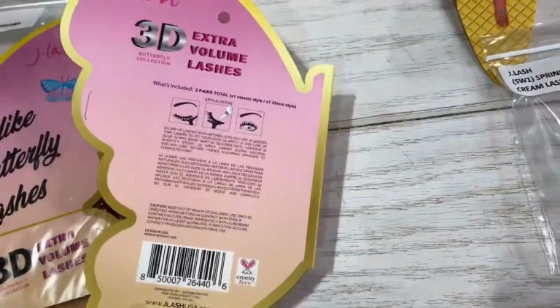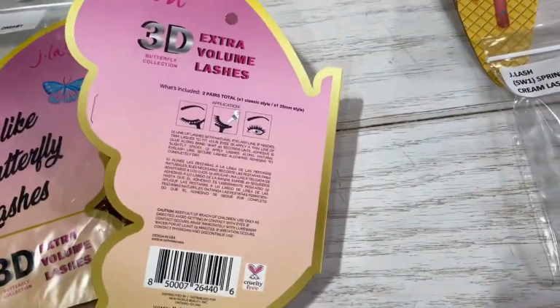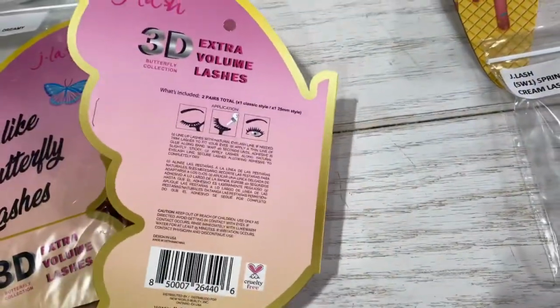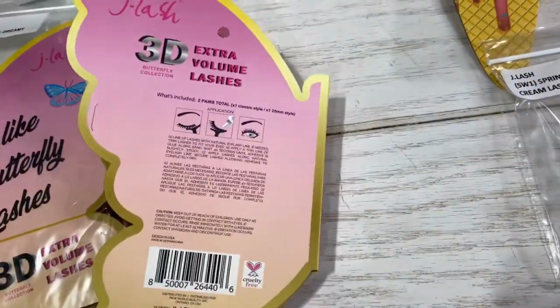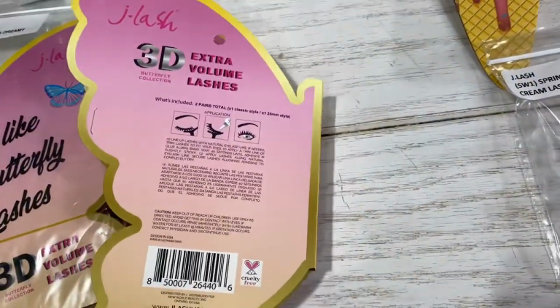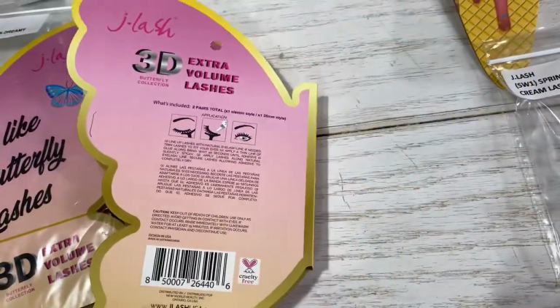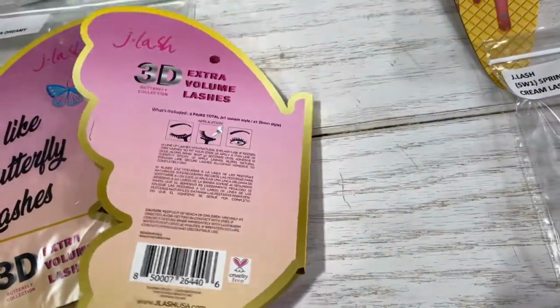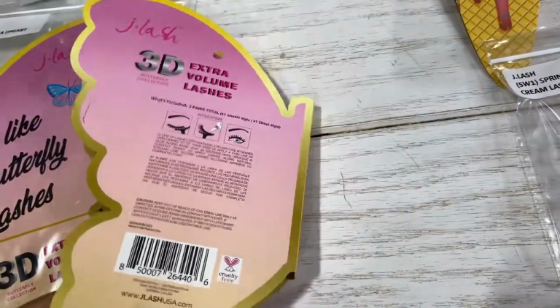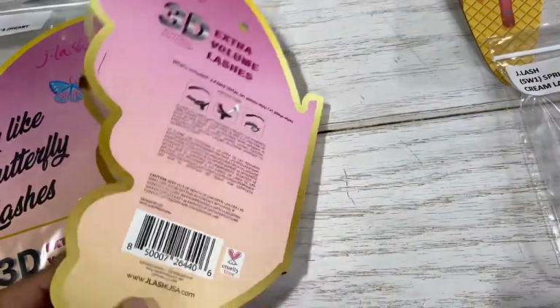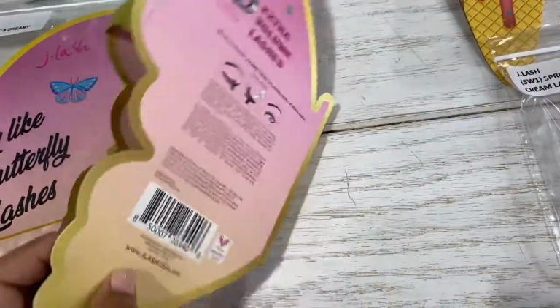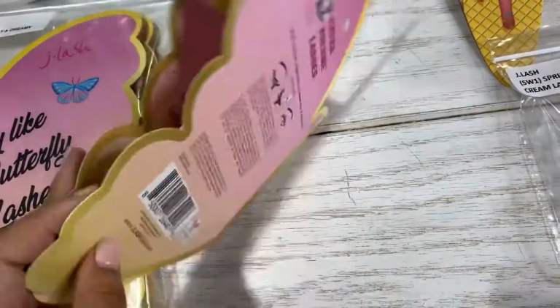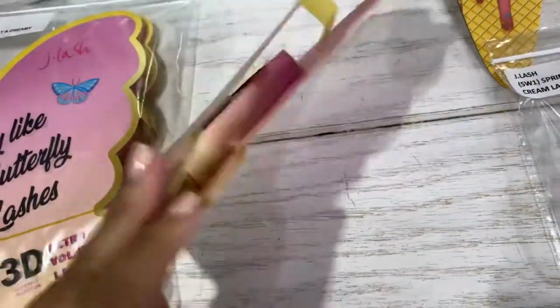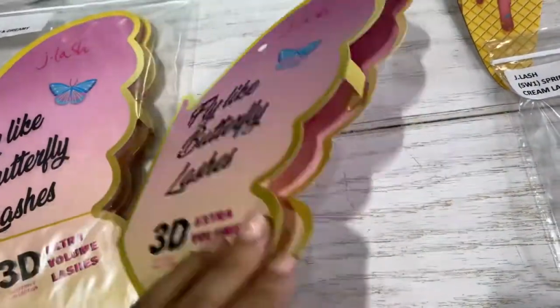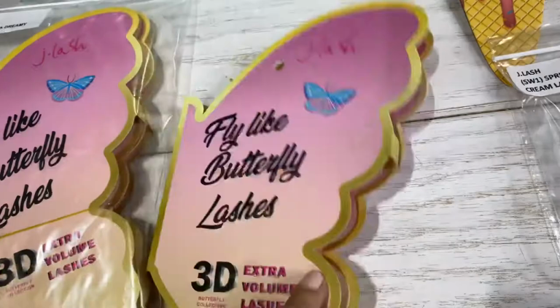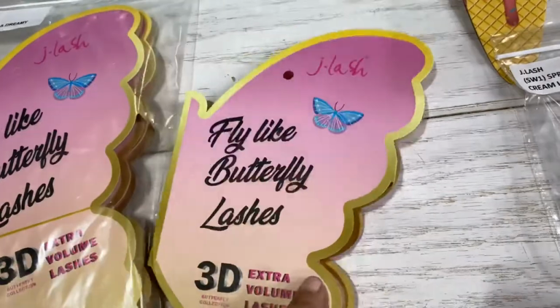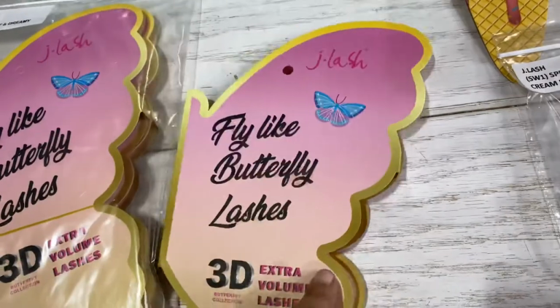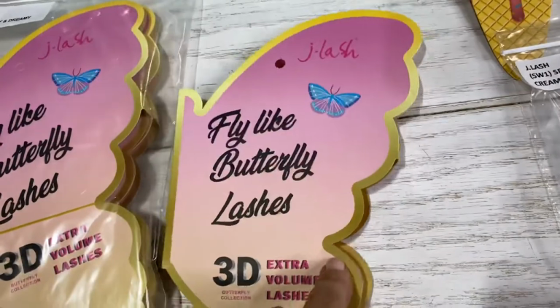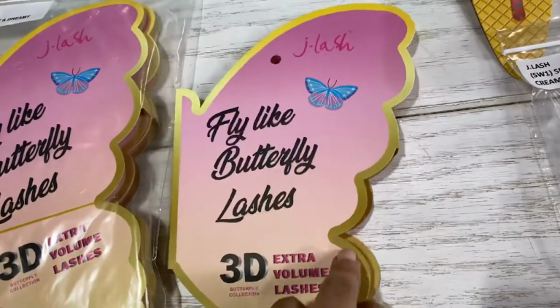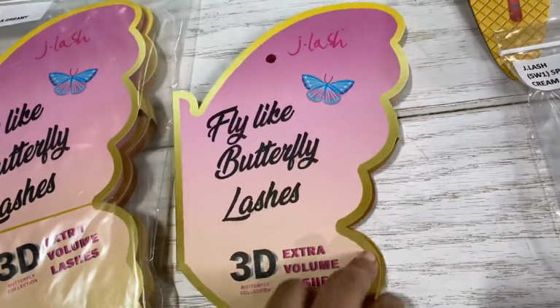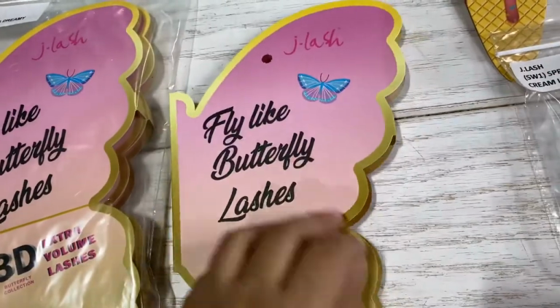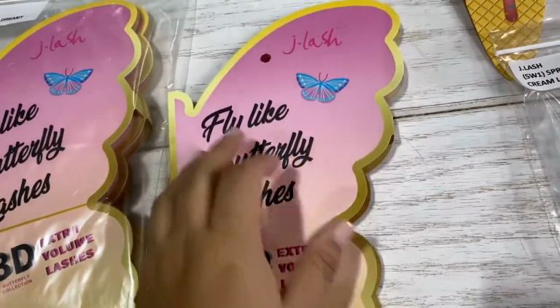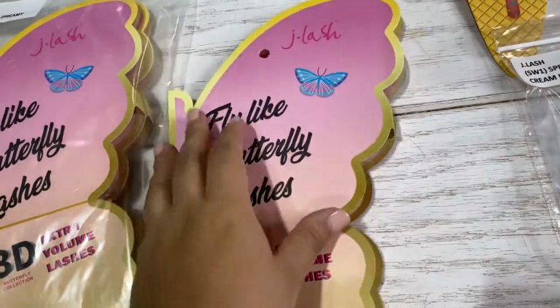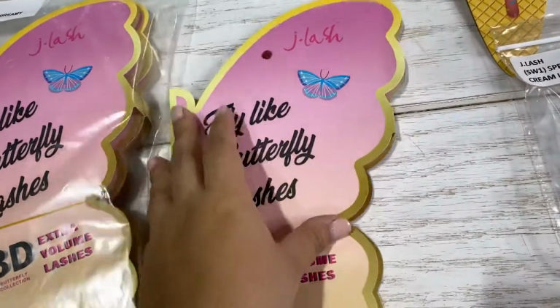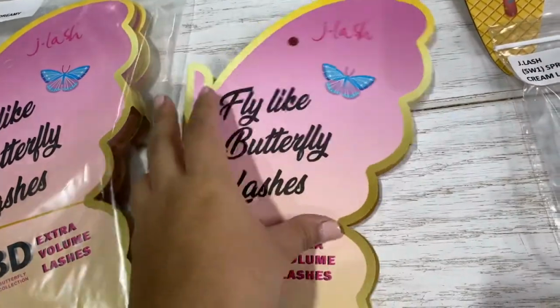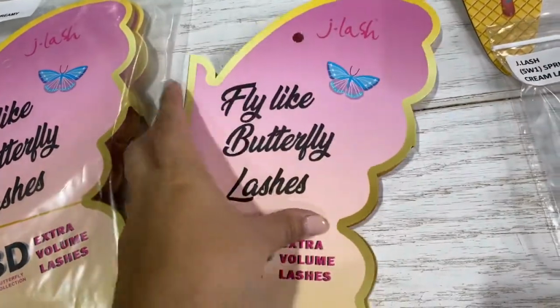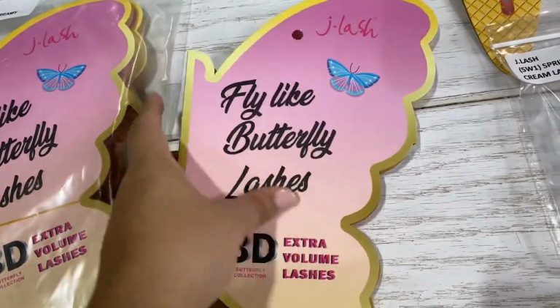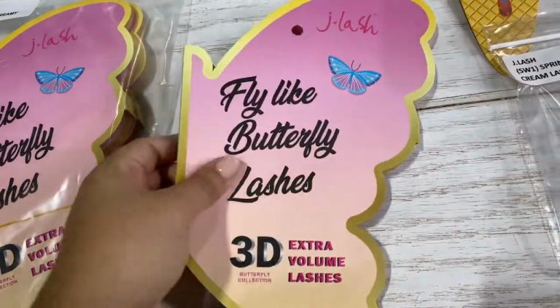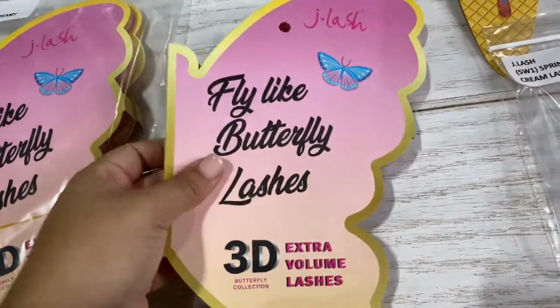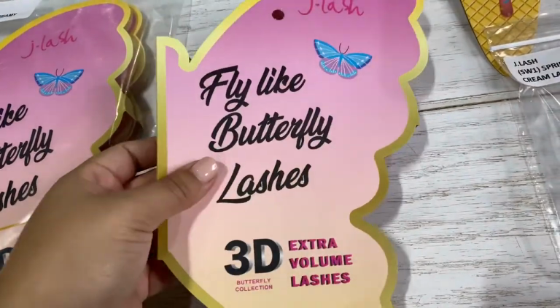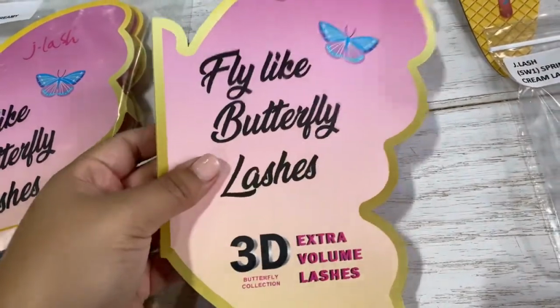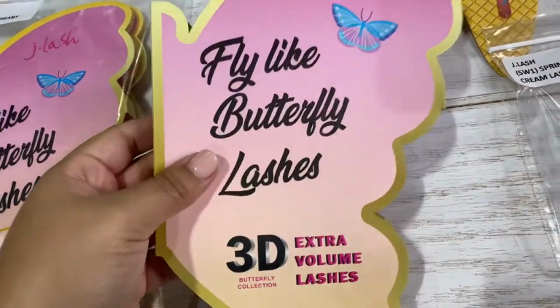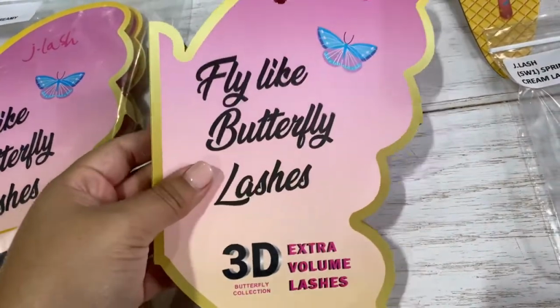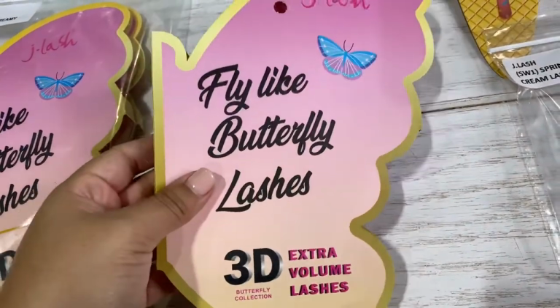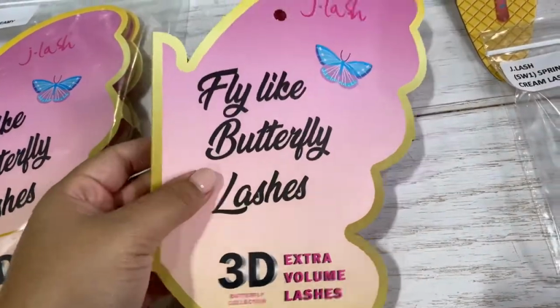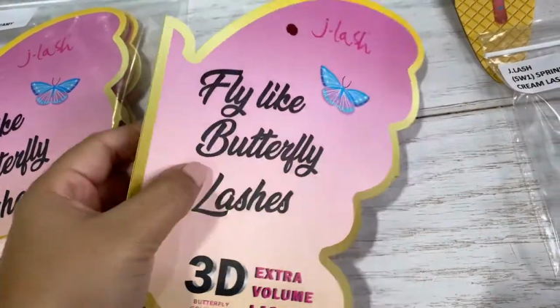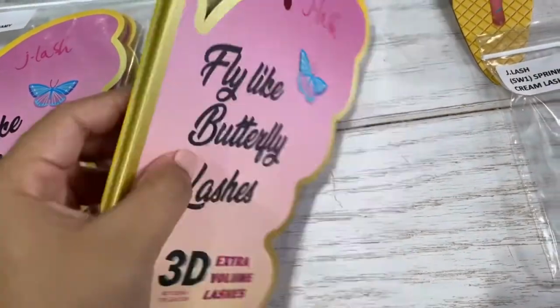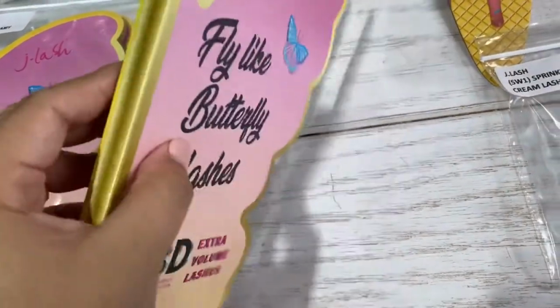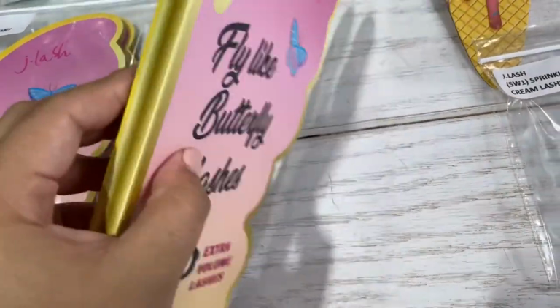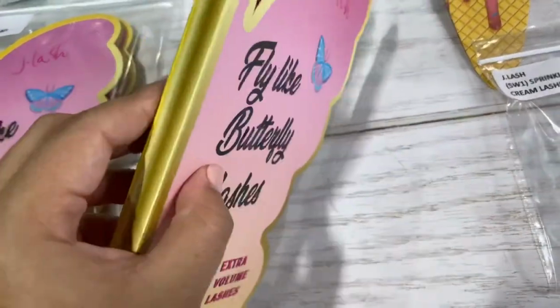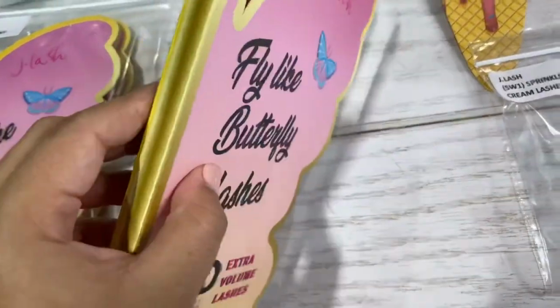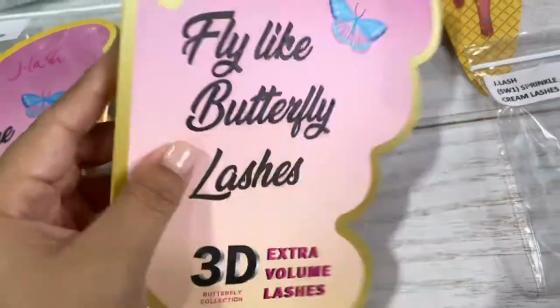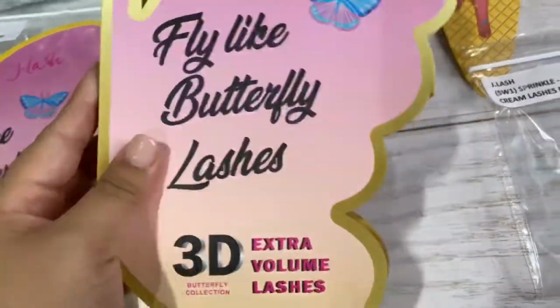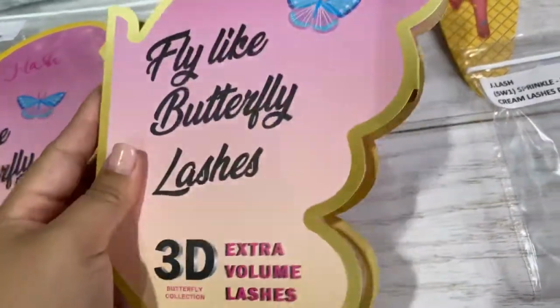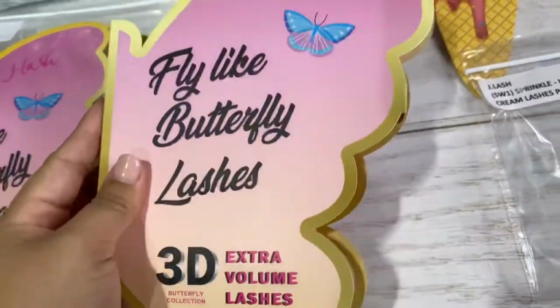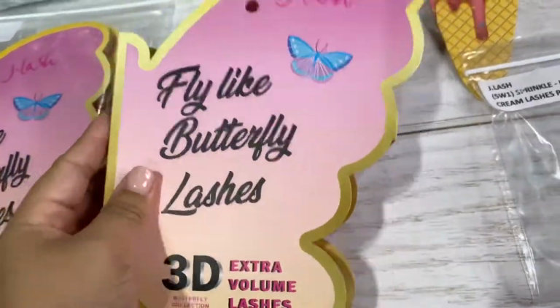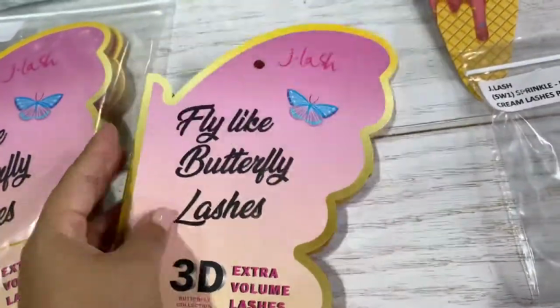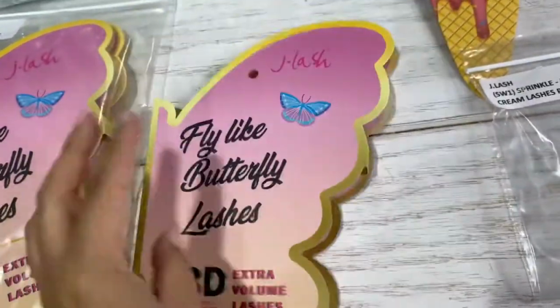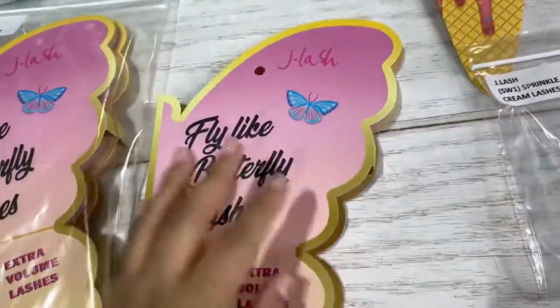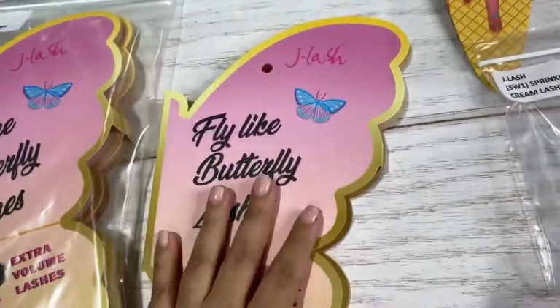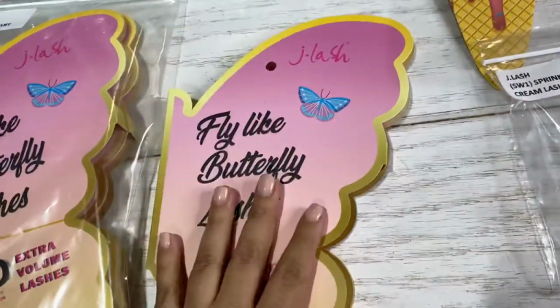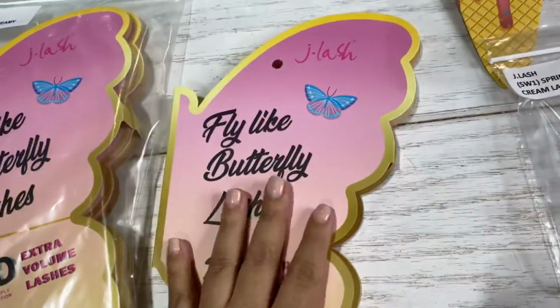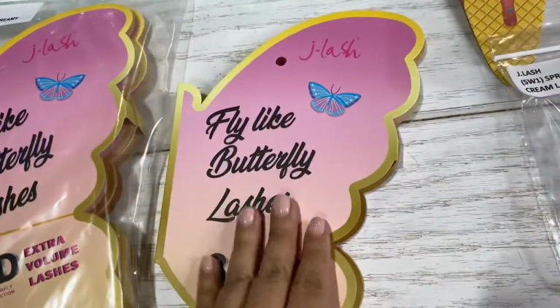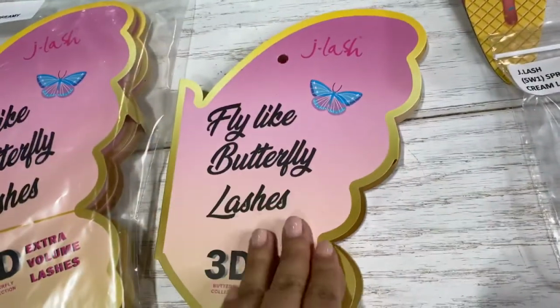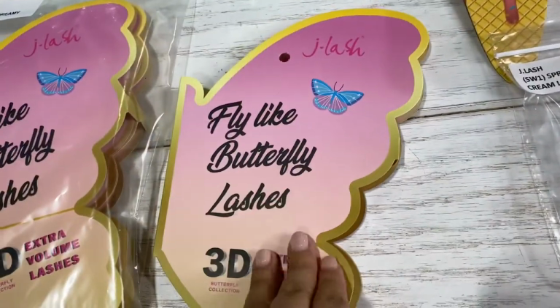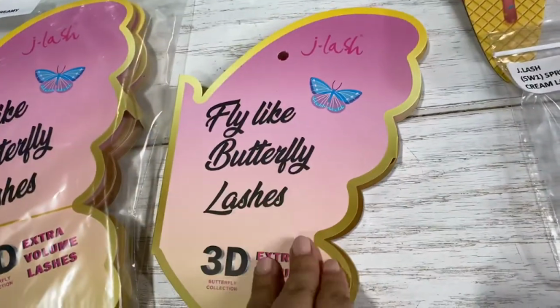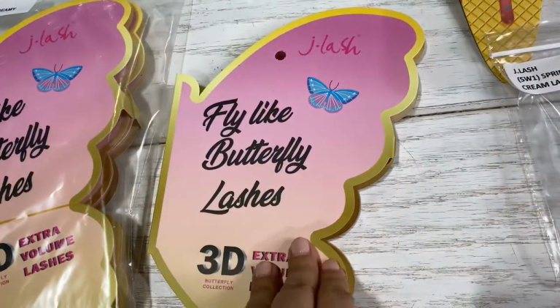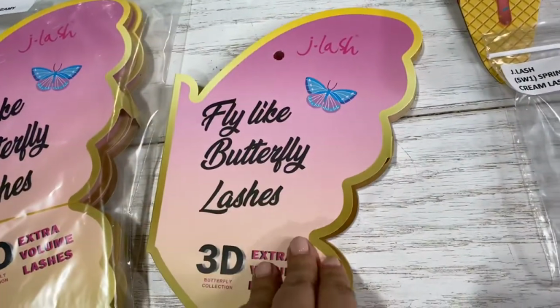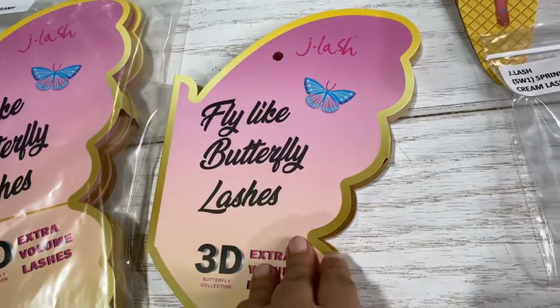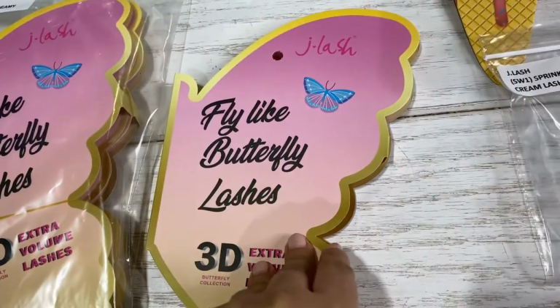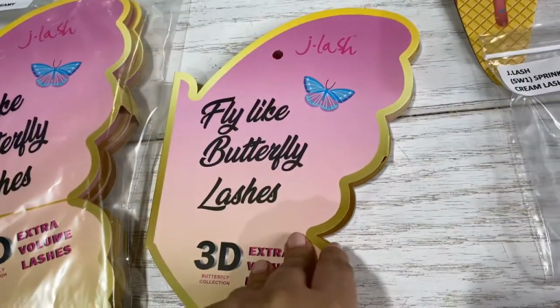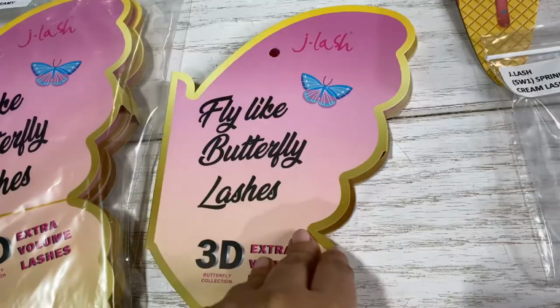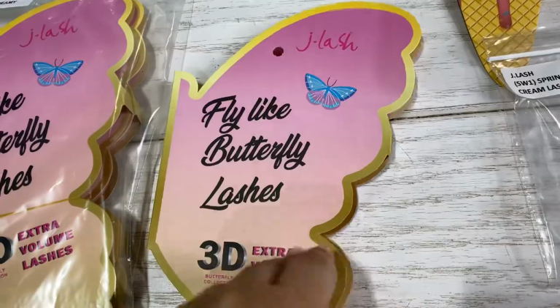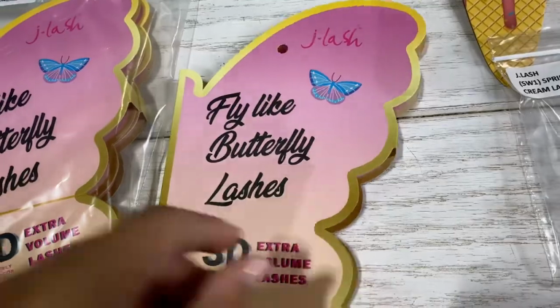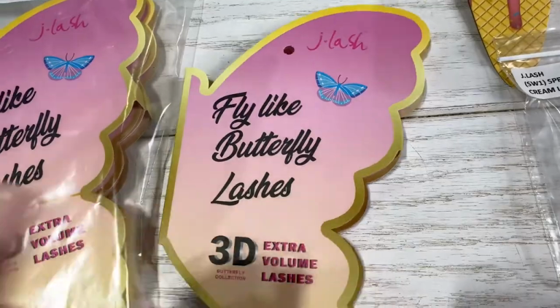This is the packaging, and like I said, you have to buy a minimum of three of these little beautiful butterfly lashes.